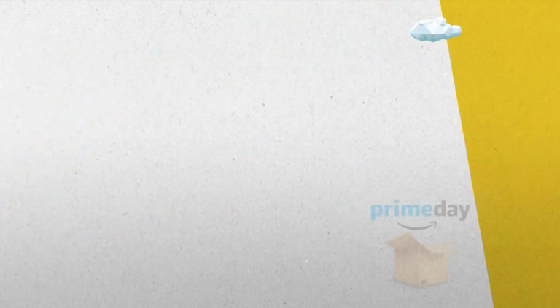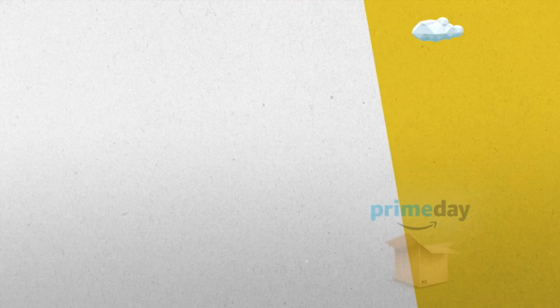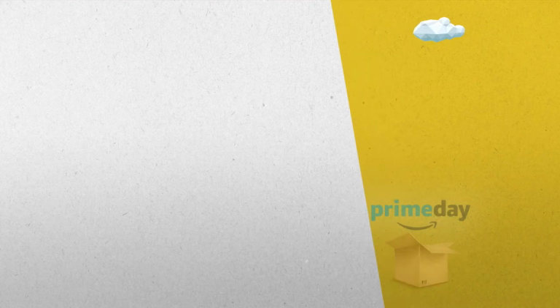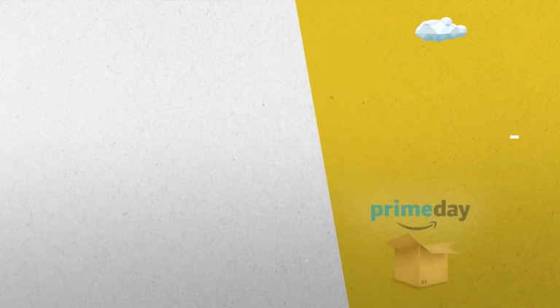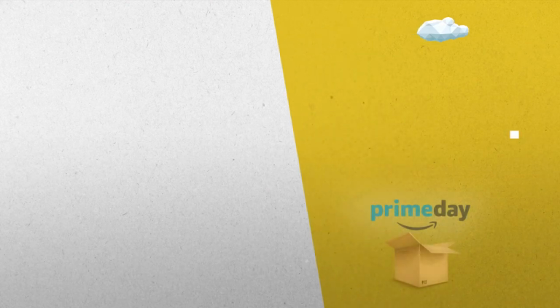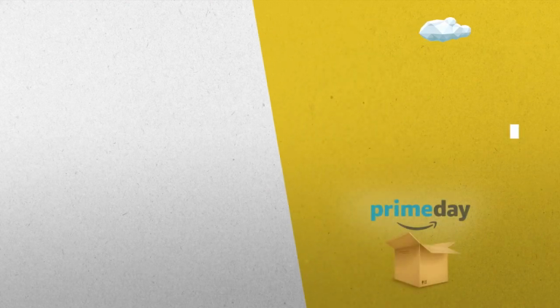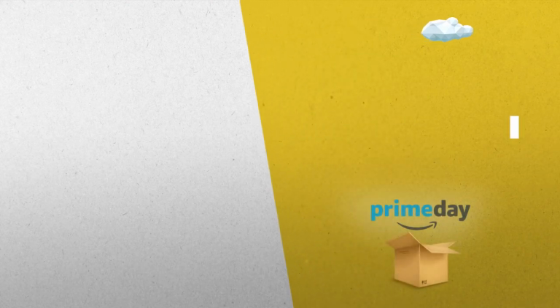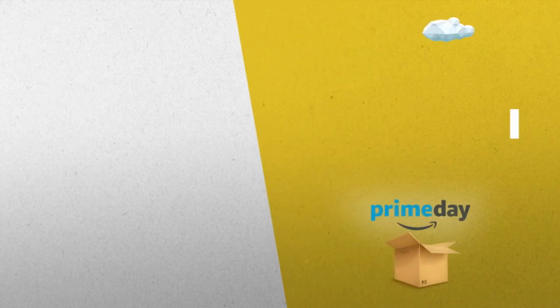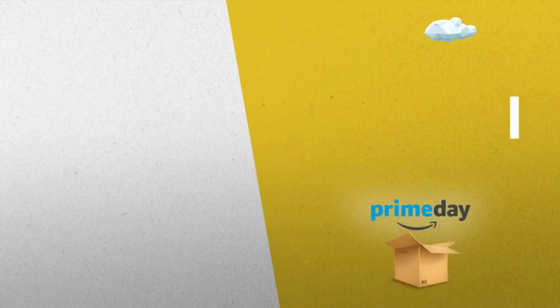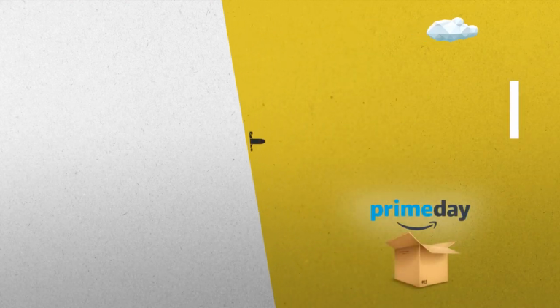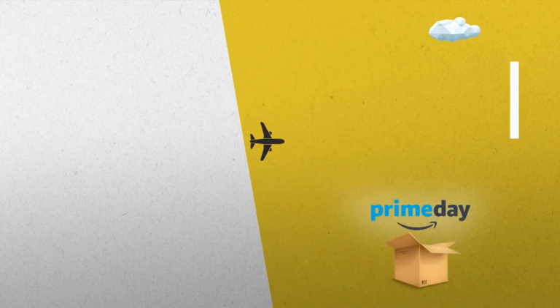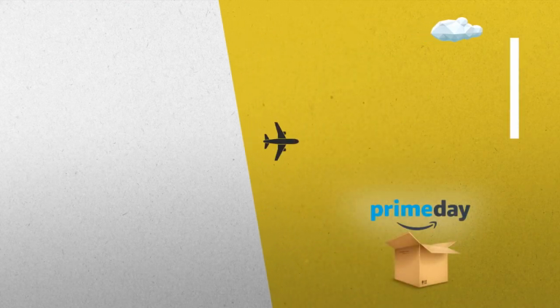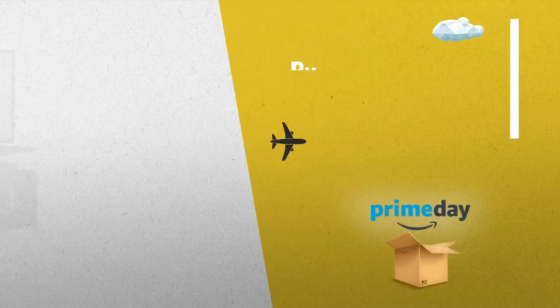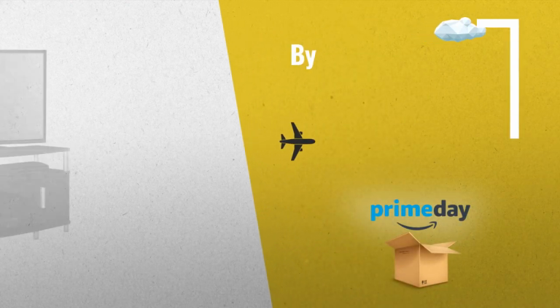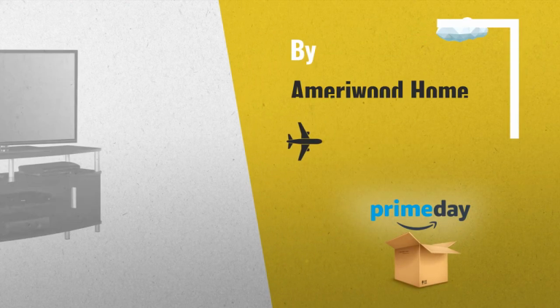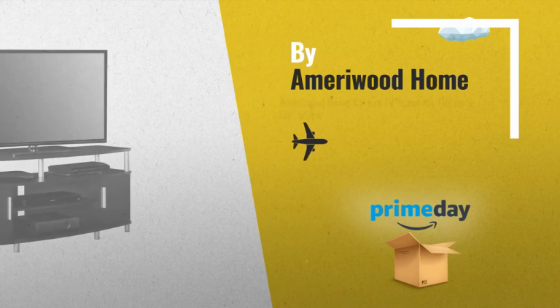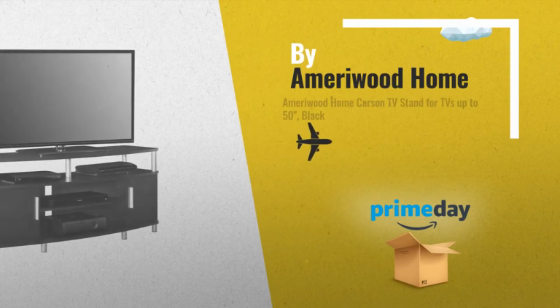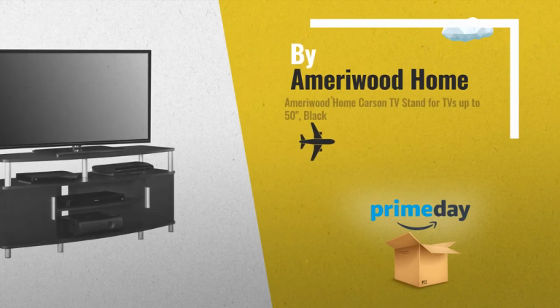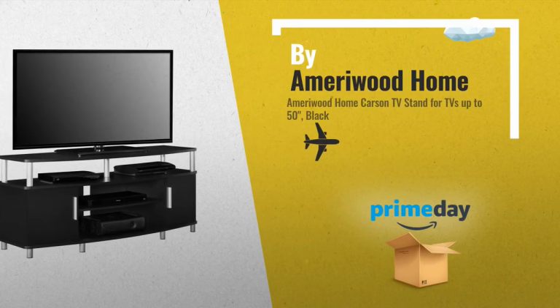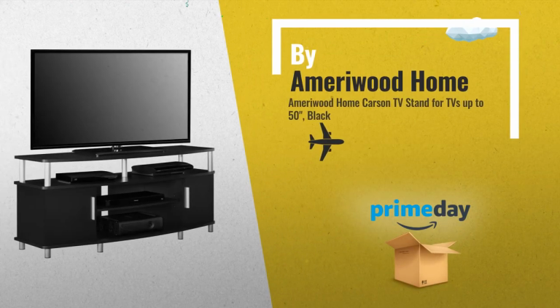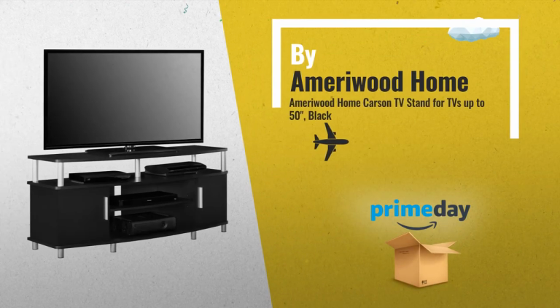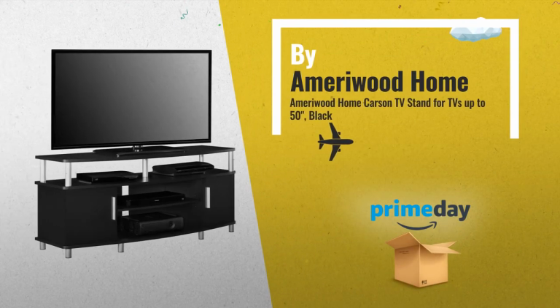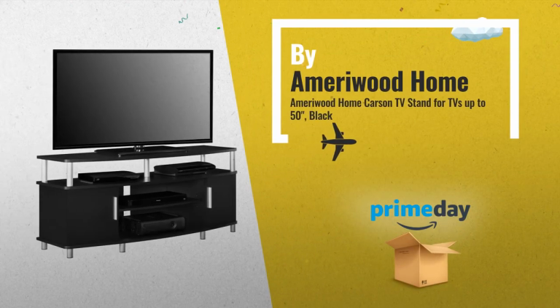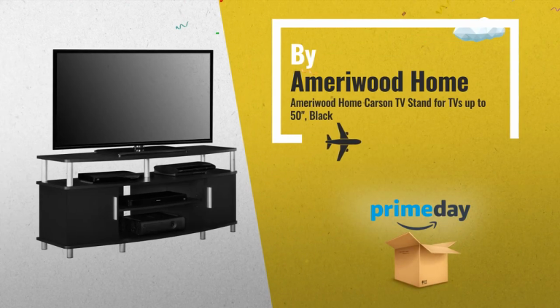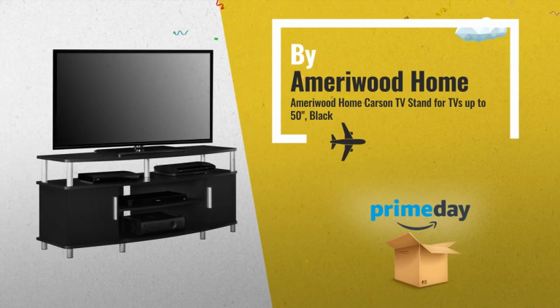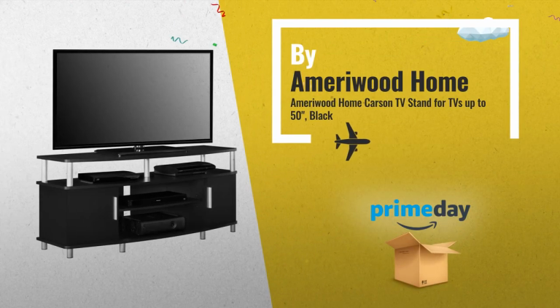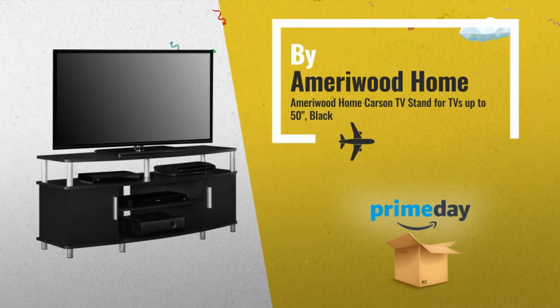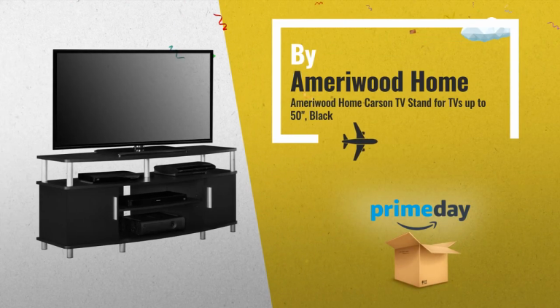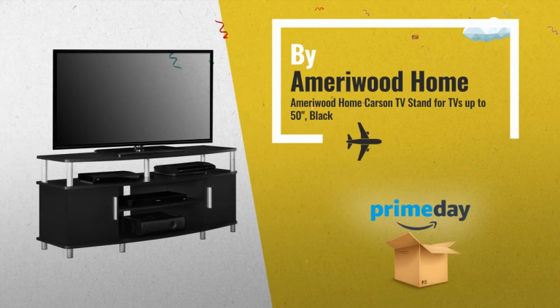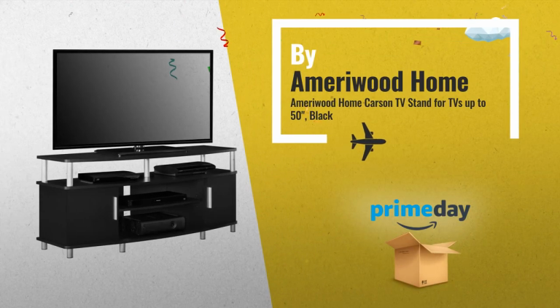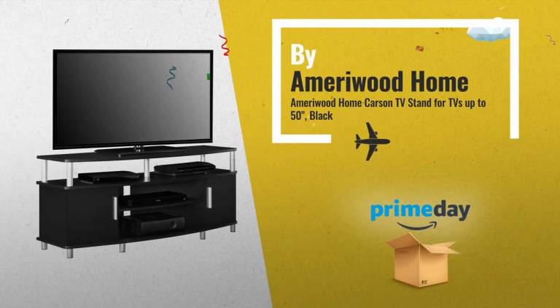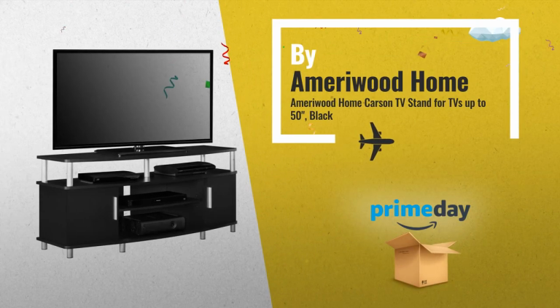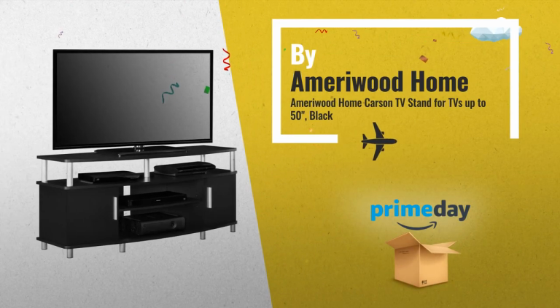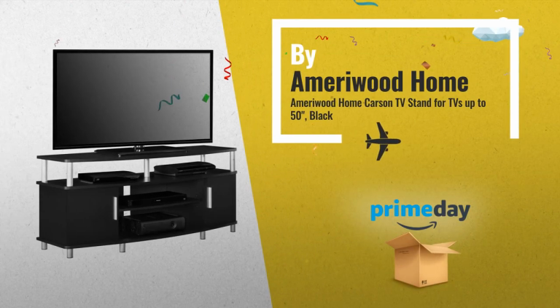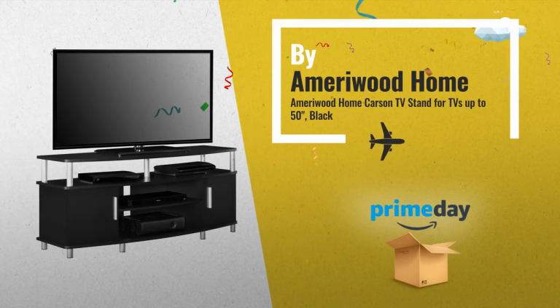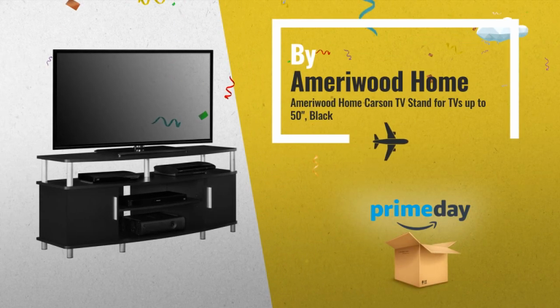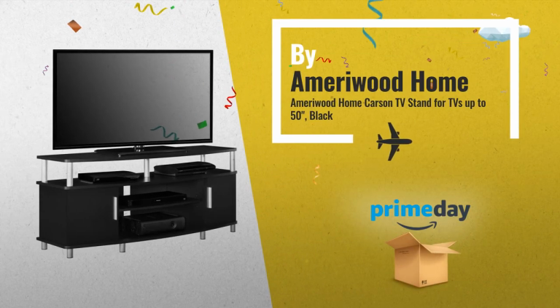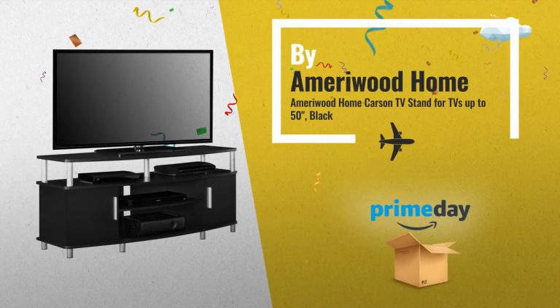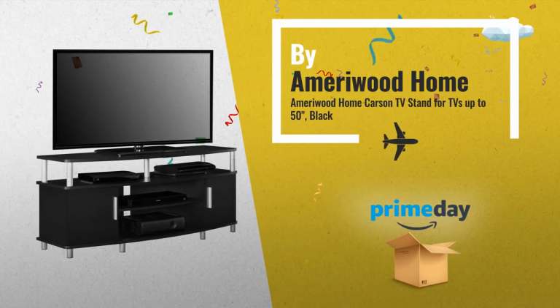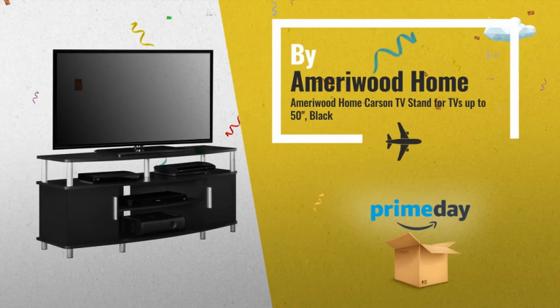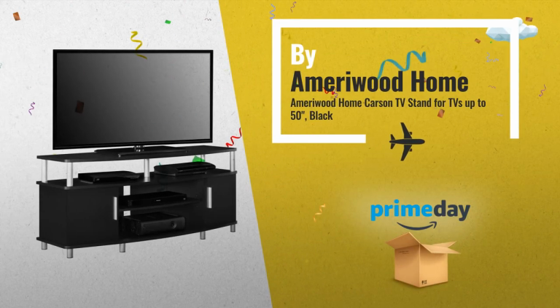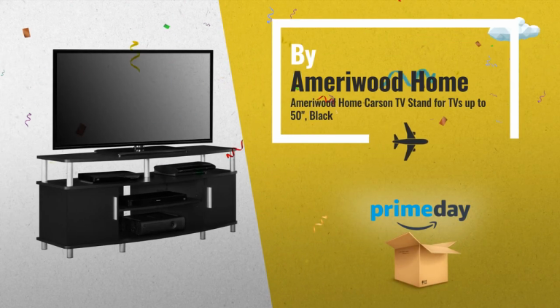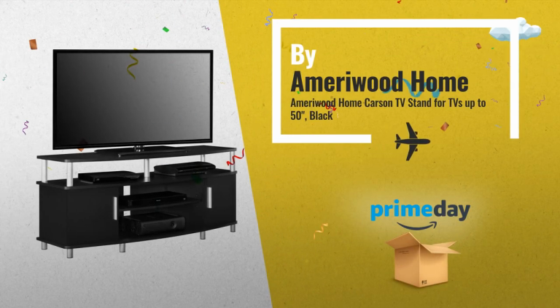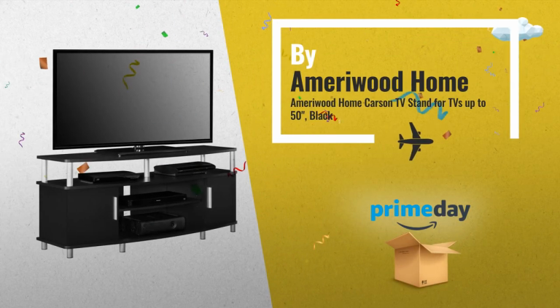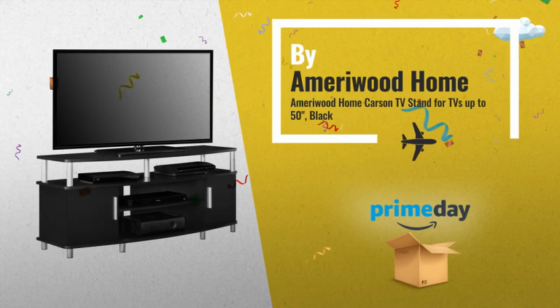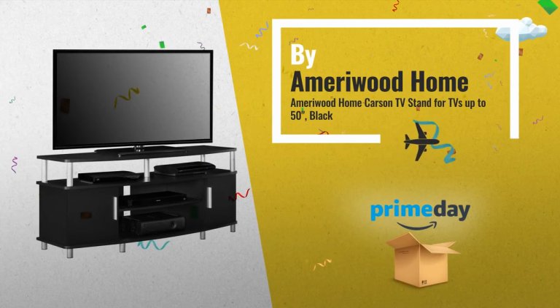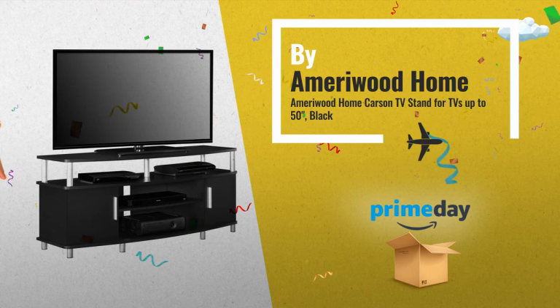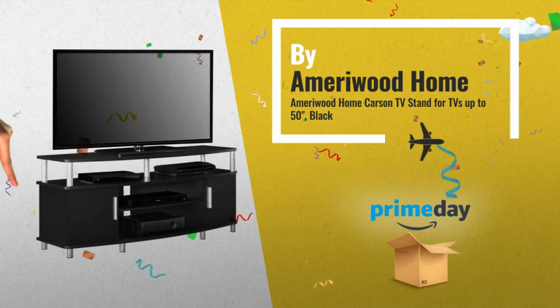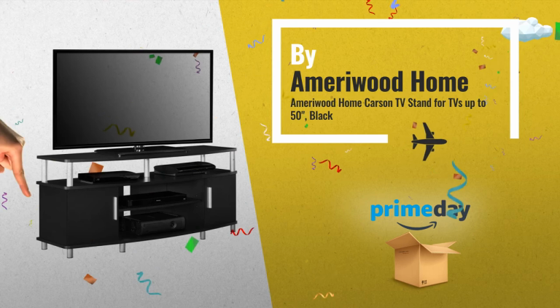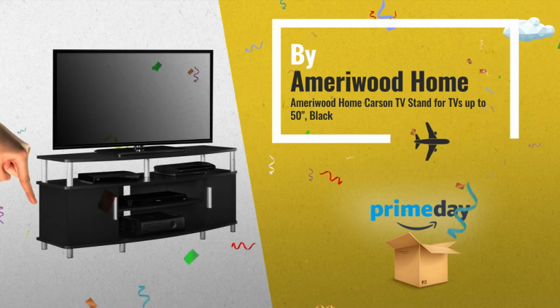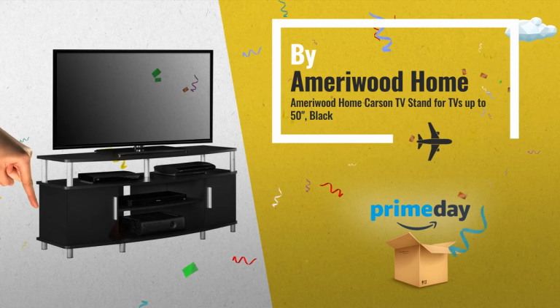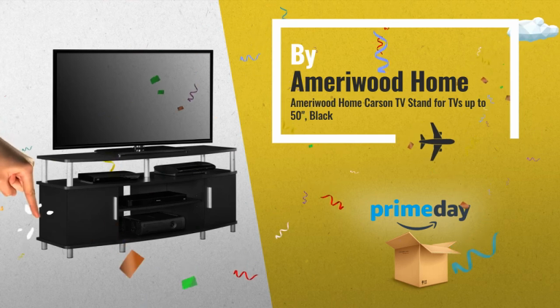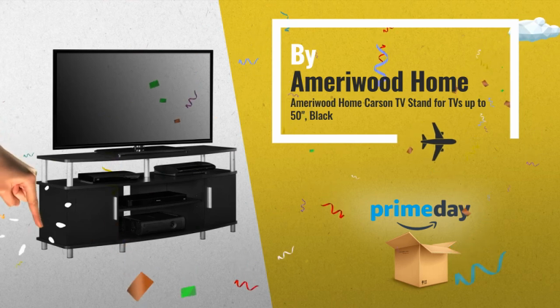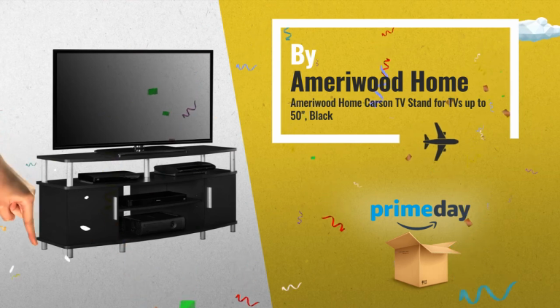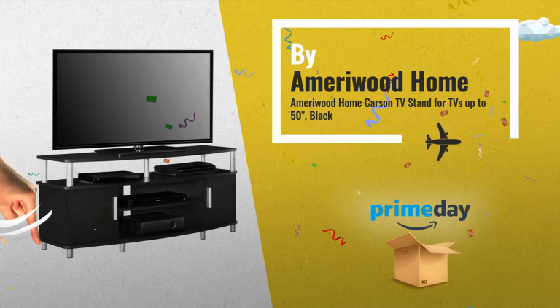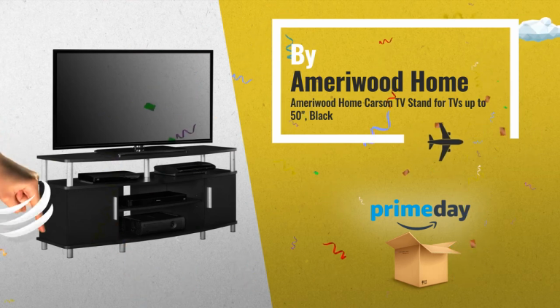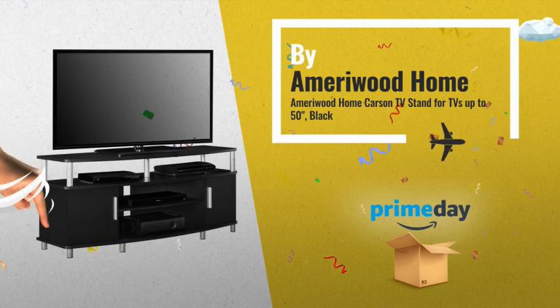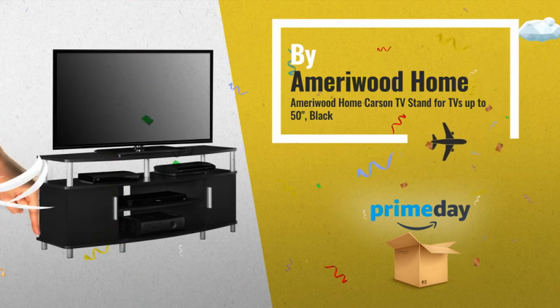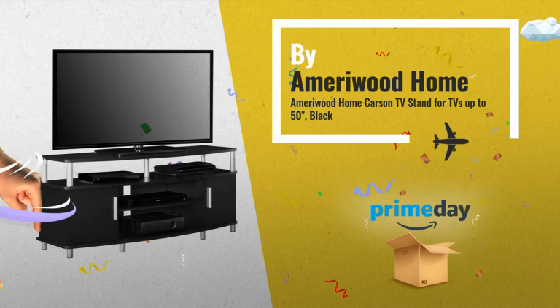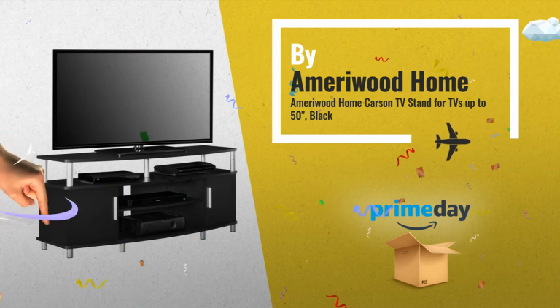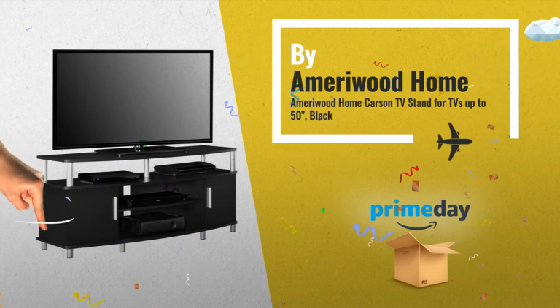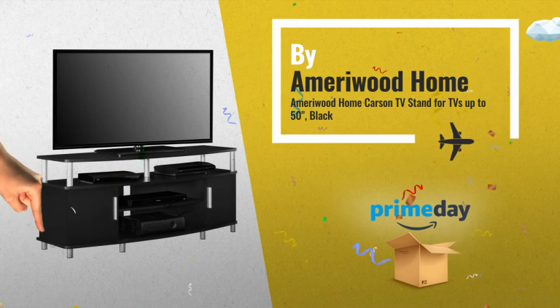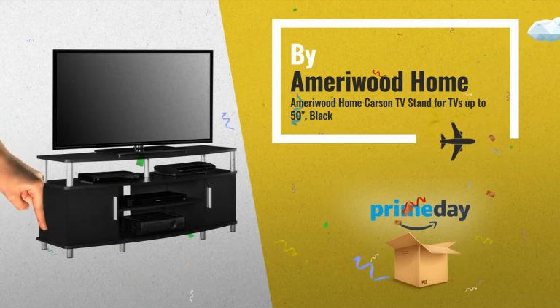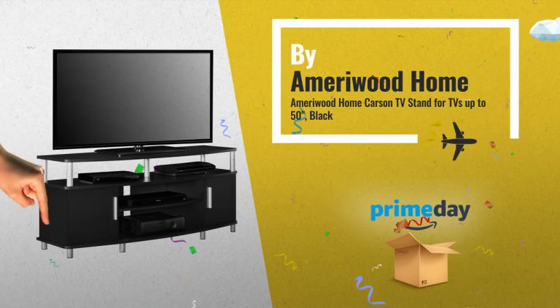Number 9, by Ameriwood Home. Check the link below for exclusive Amazon Prime prices.